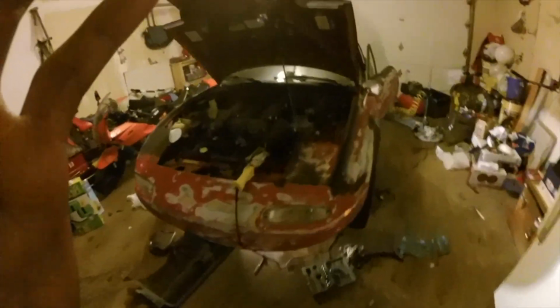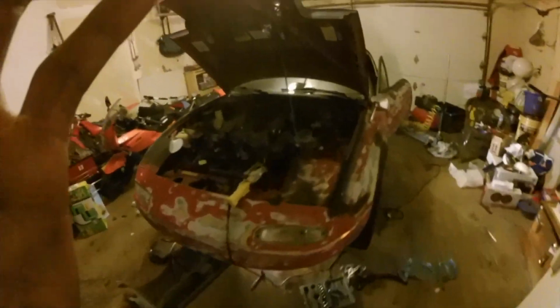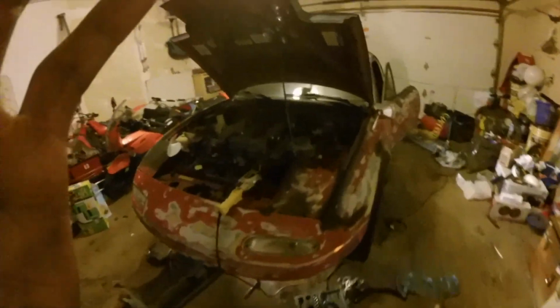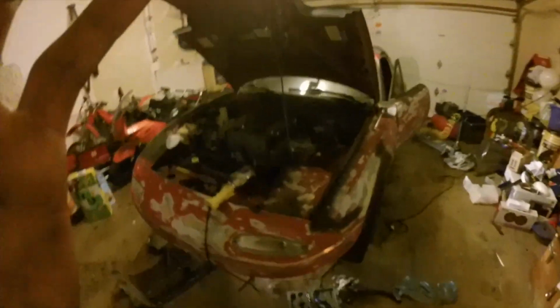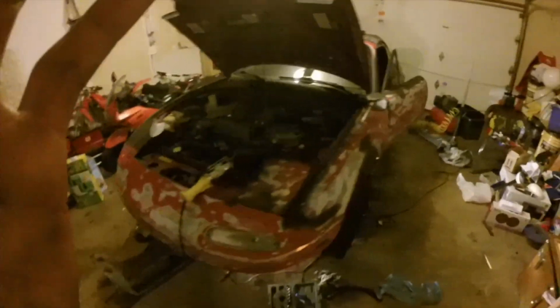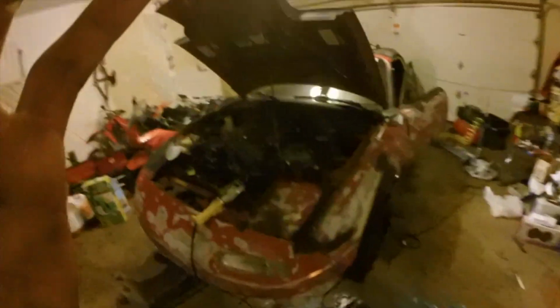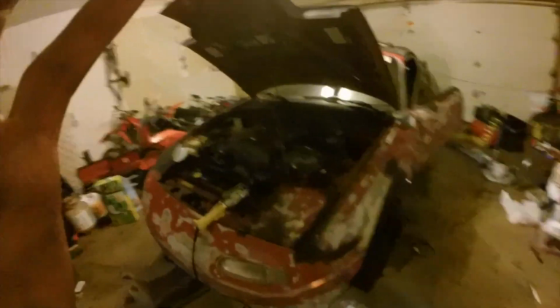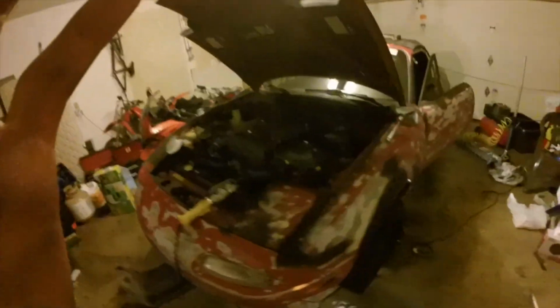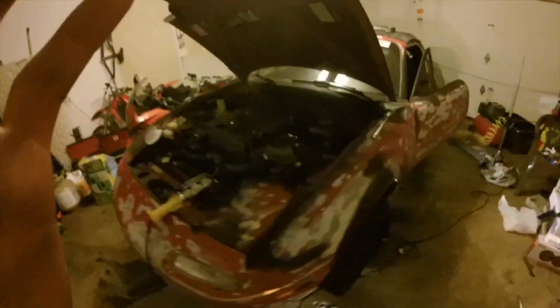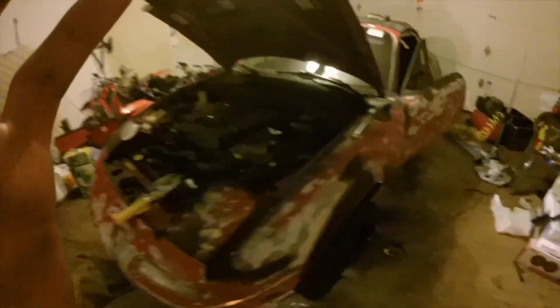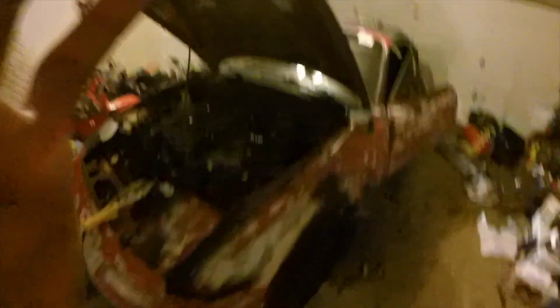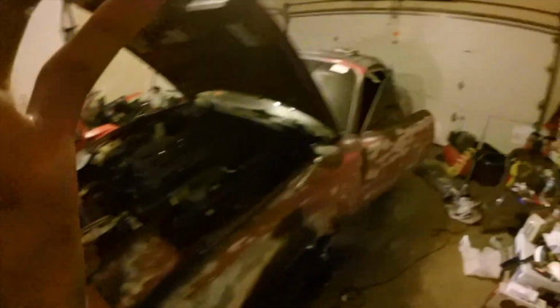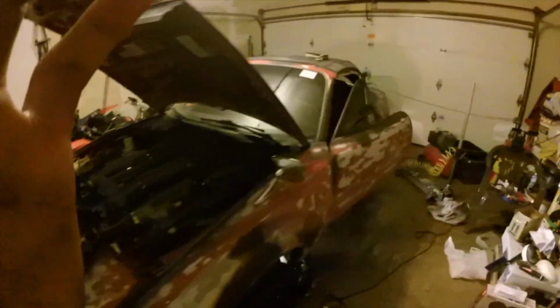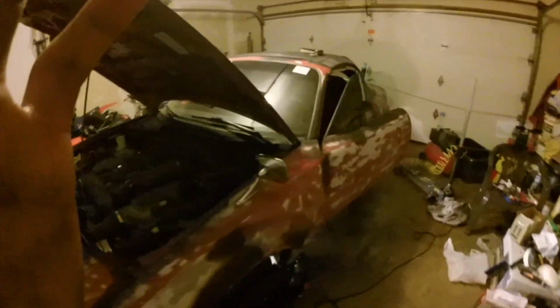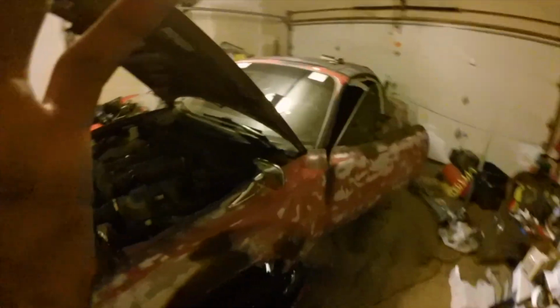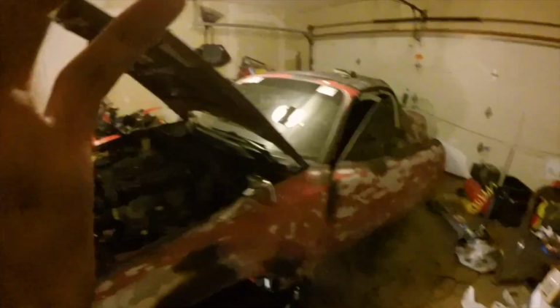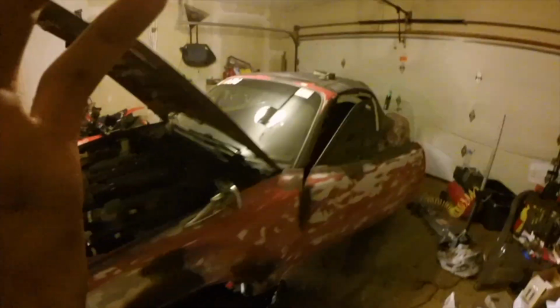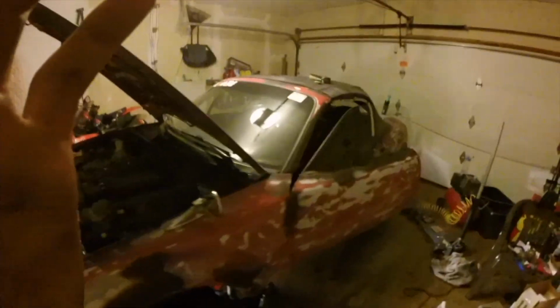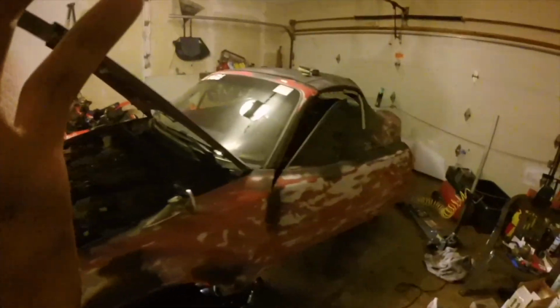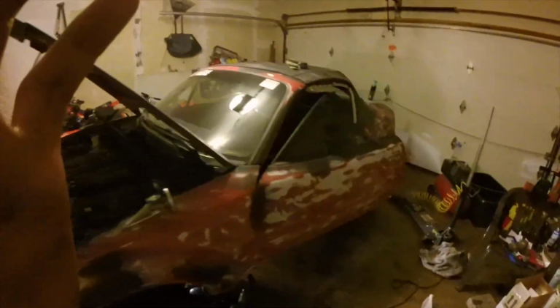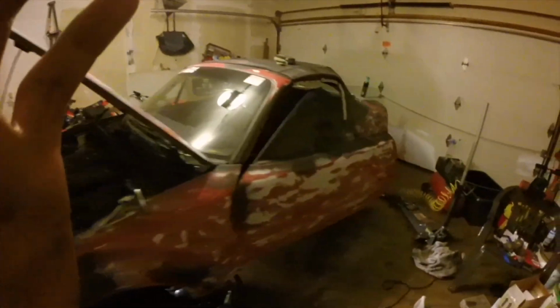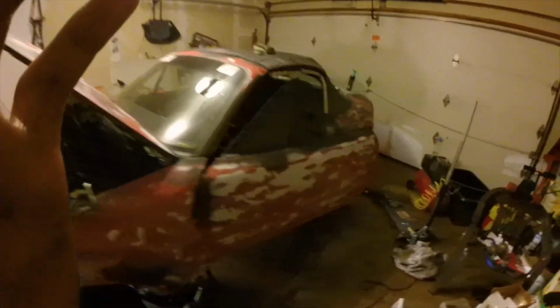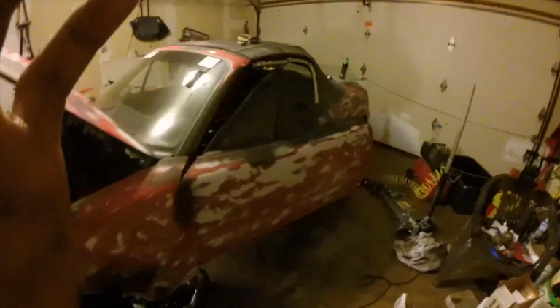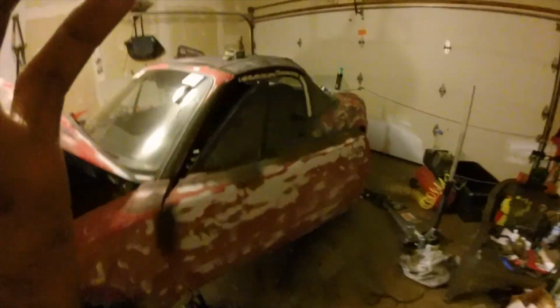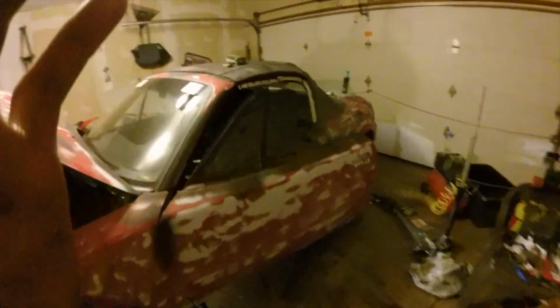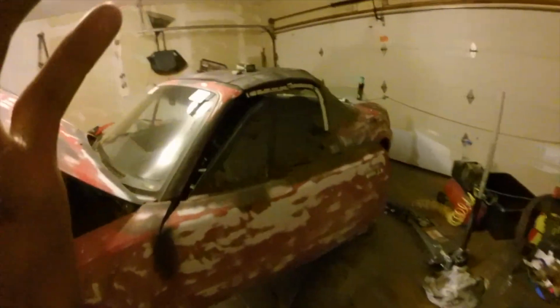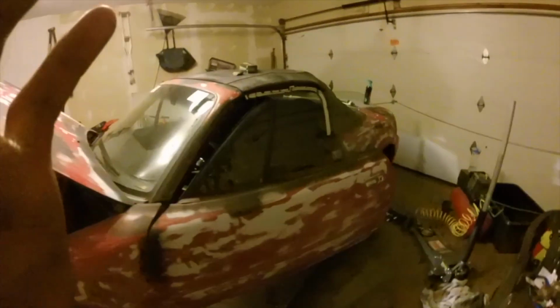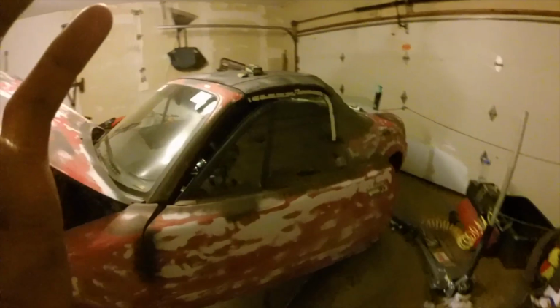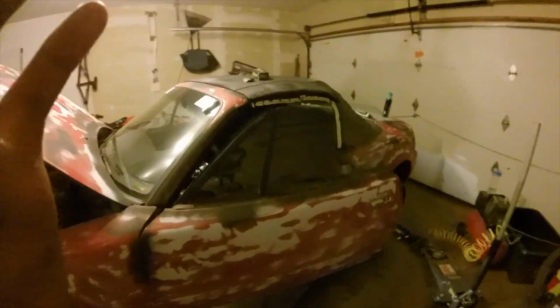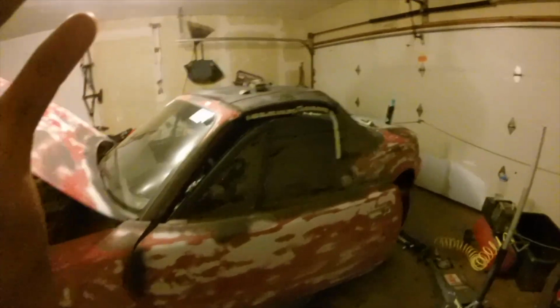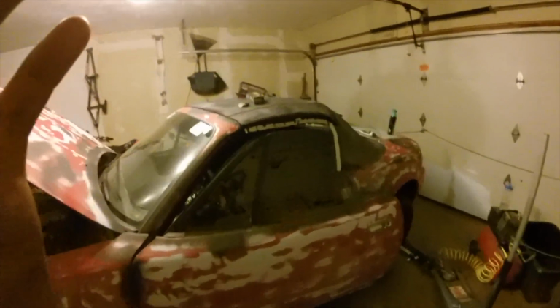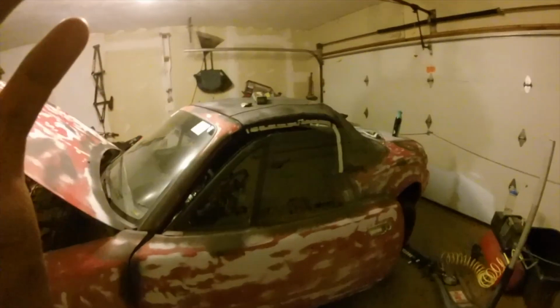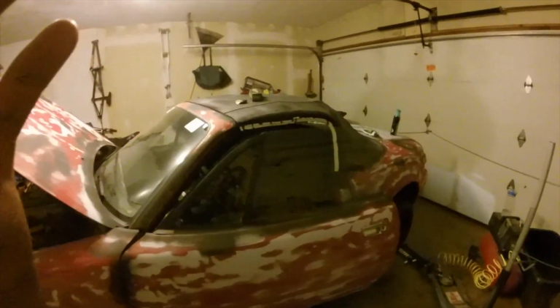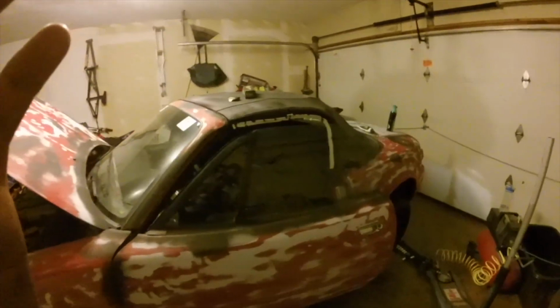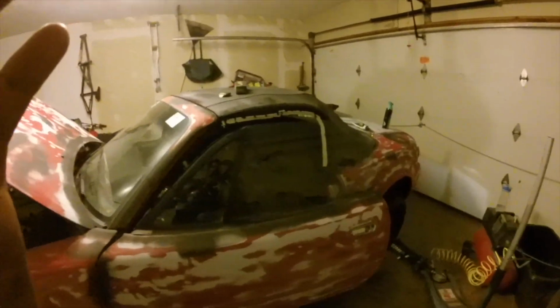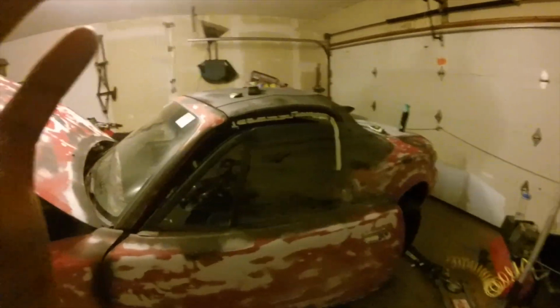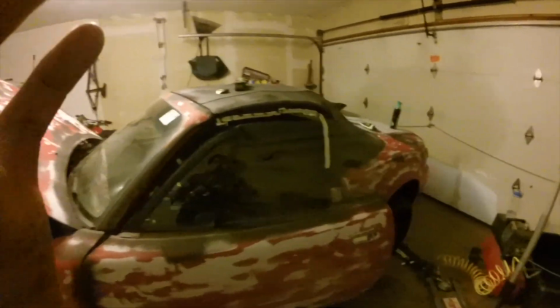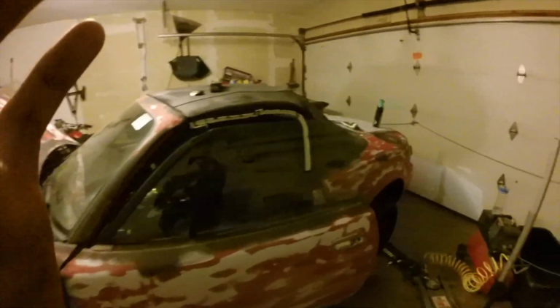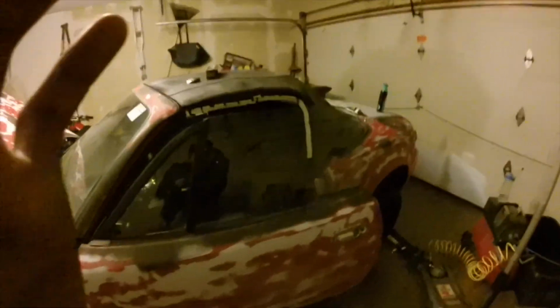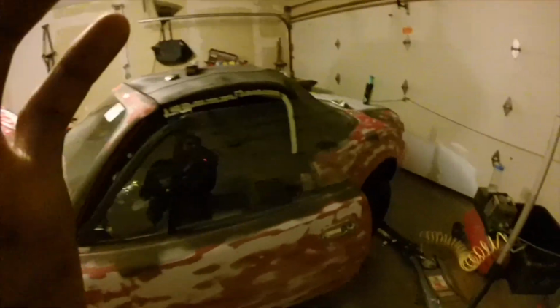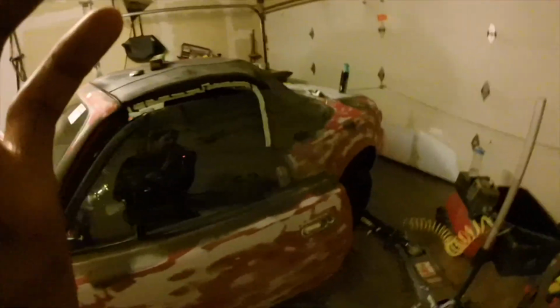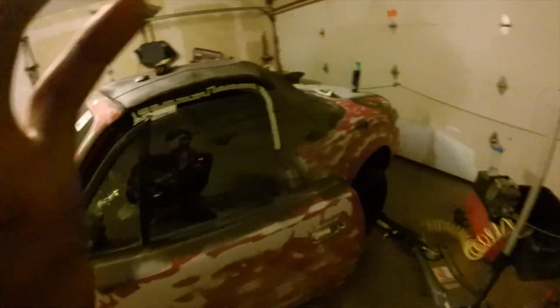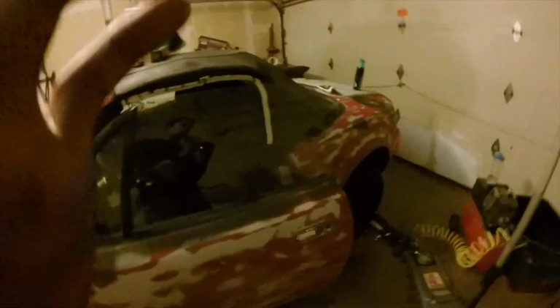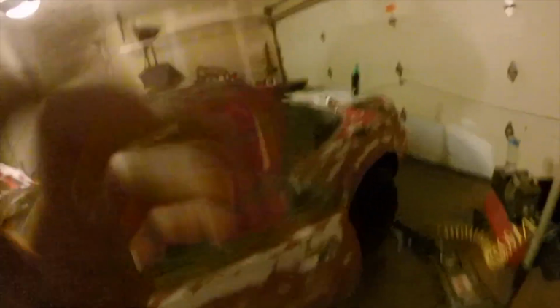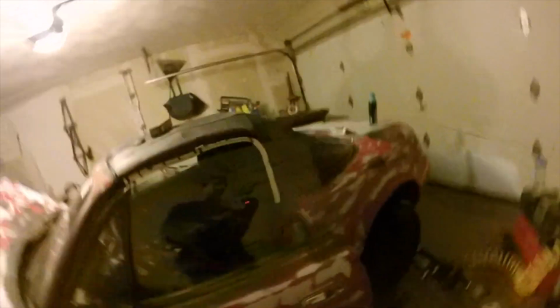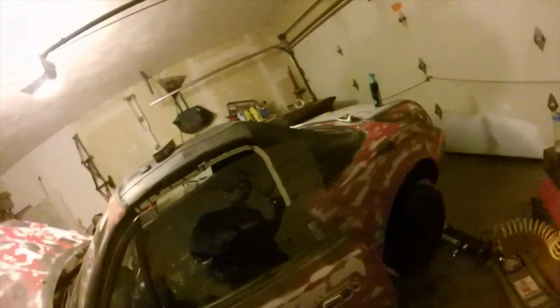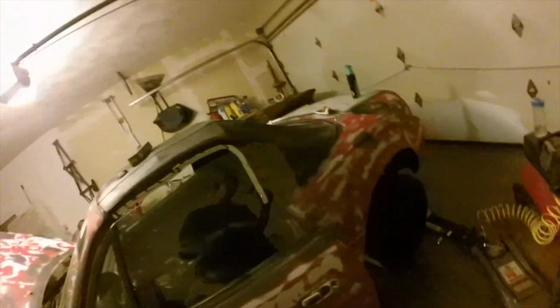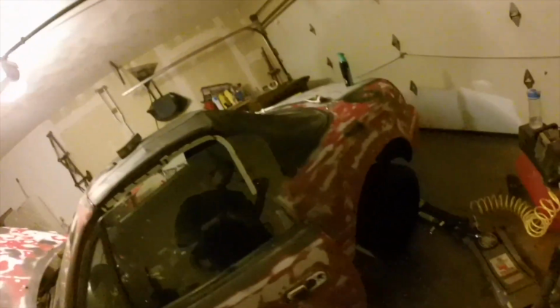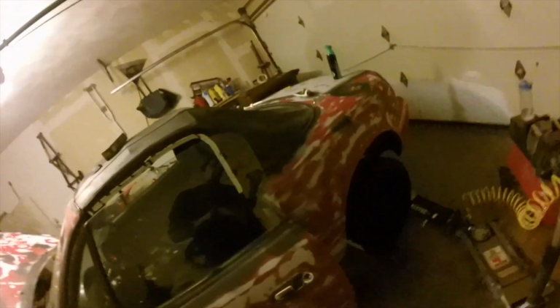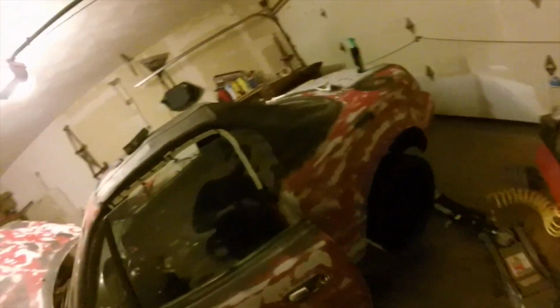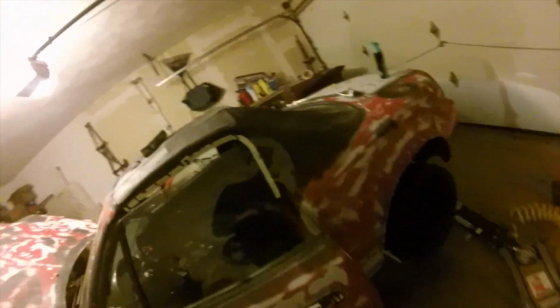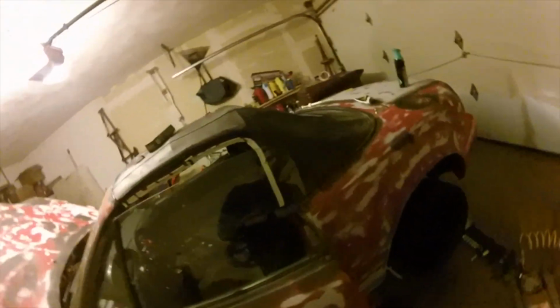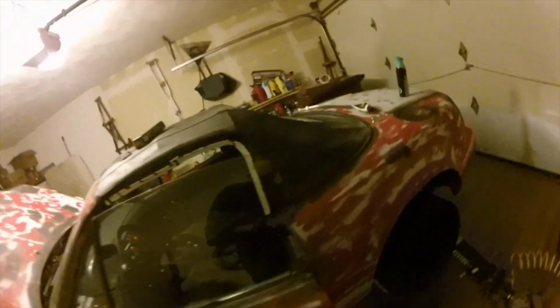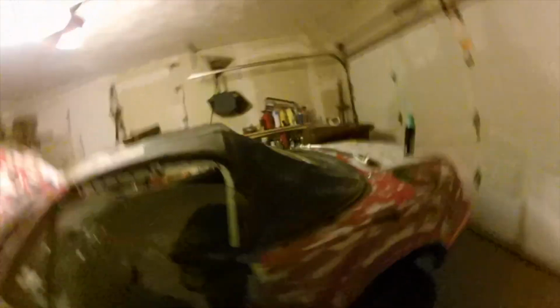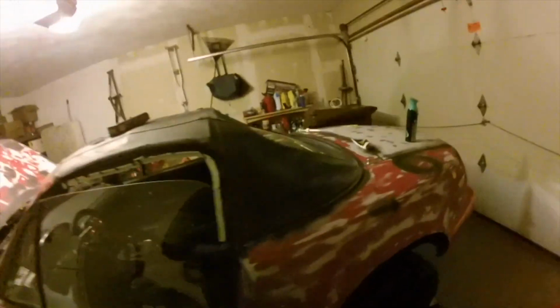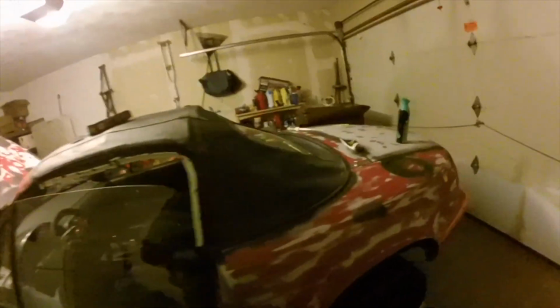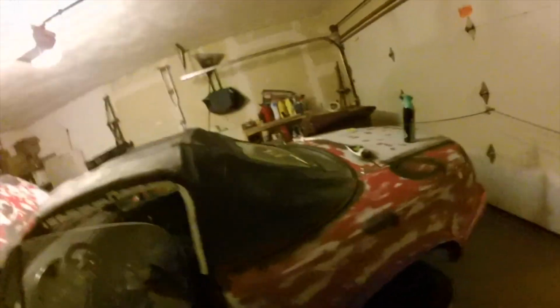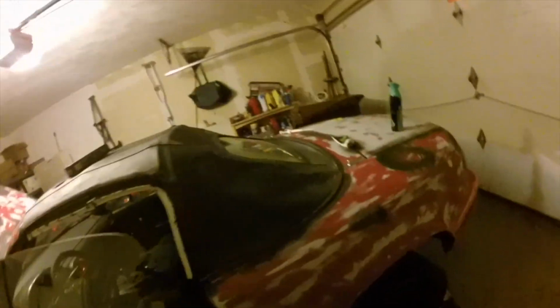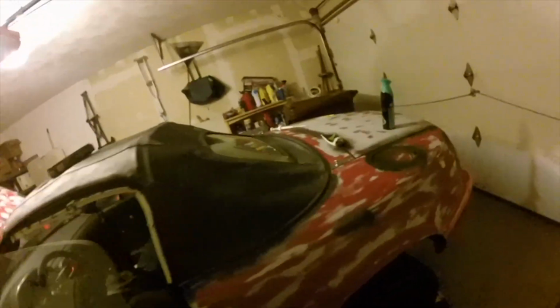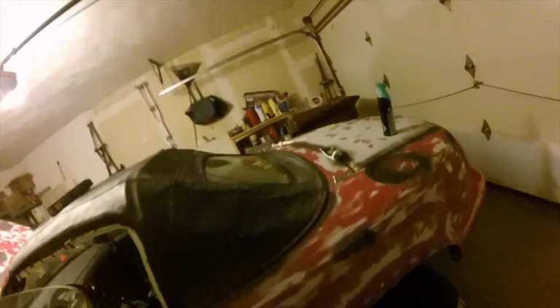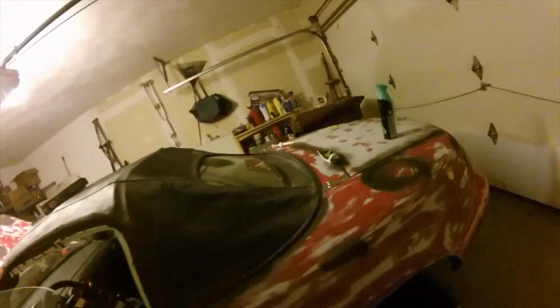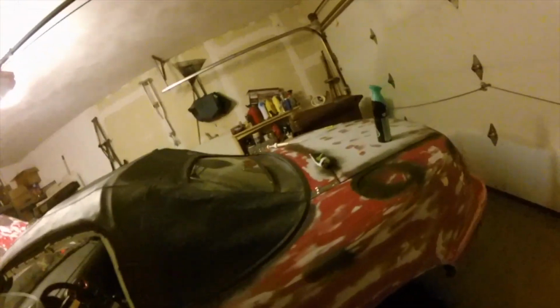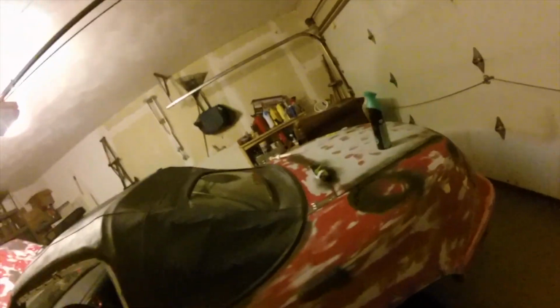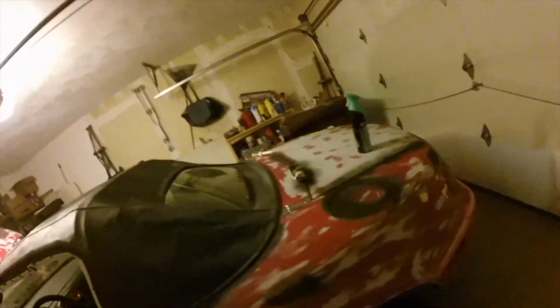Yo, what's up guys? Welcome to another video. As you can tell, my car is sanded all the way down.